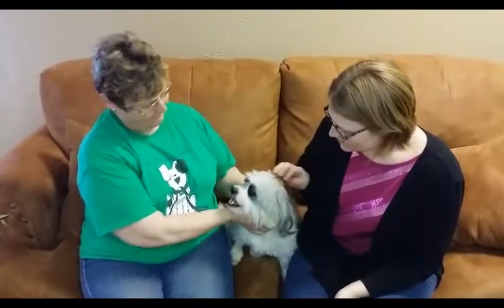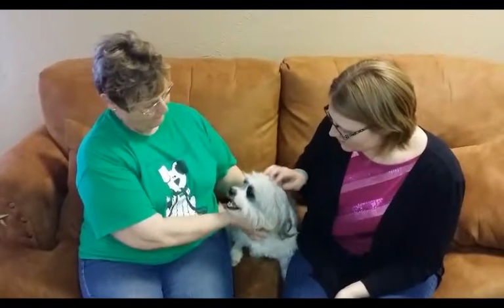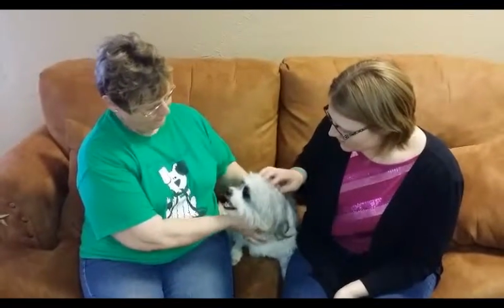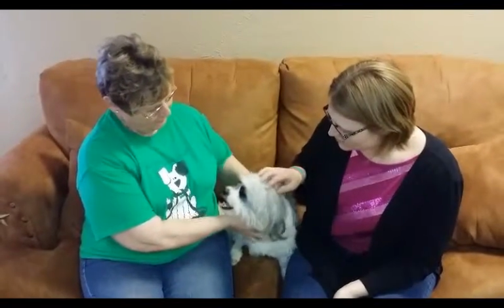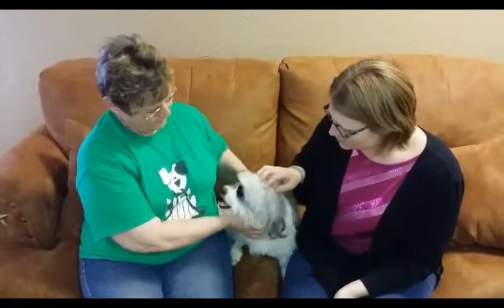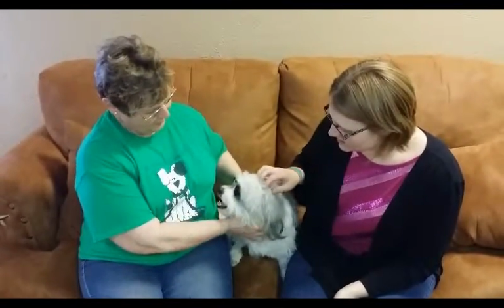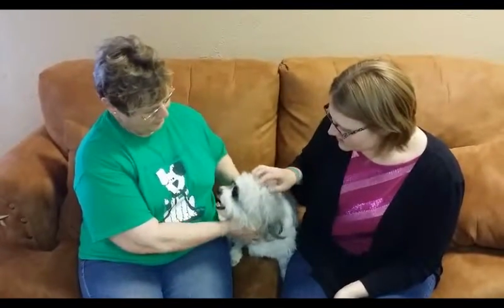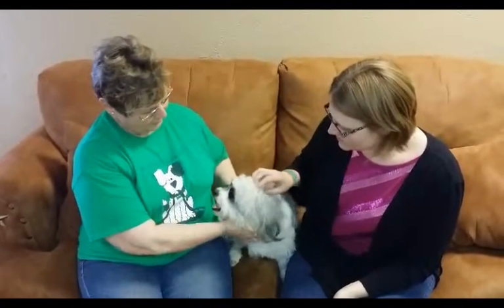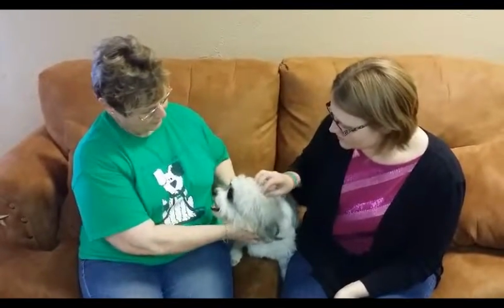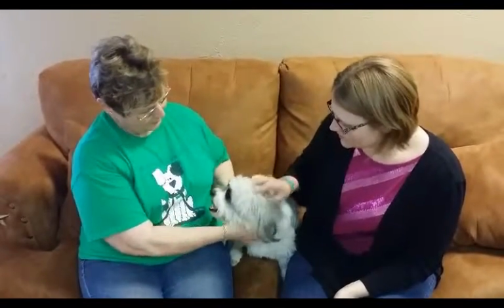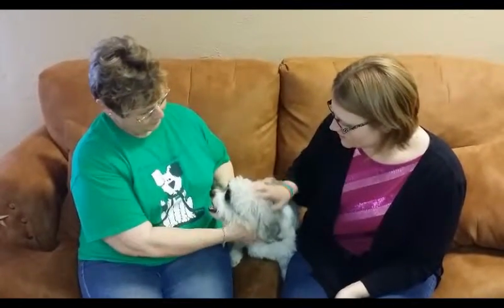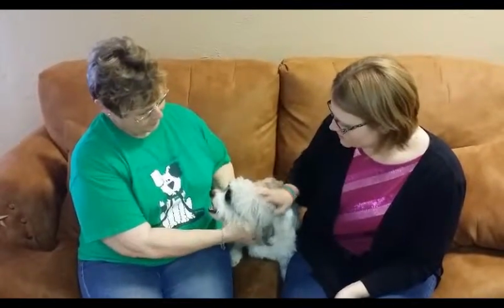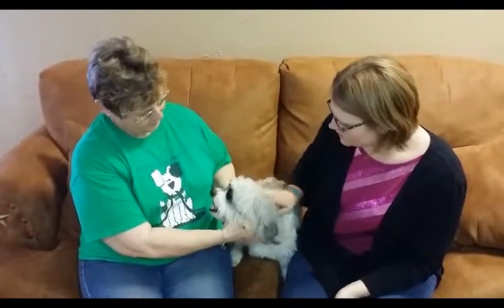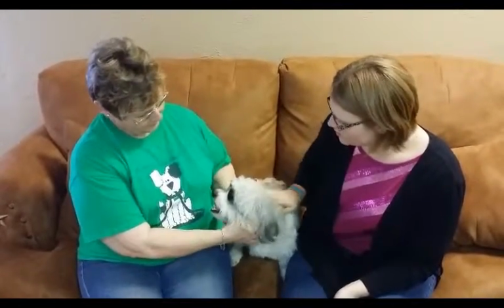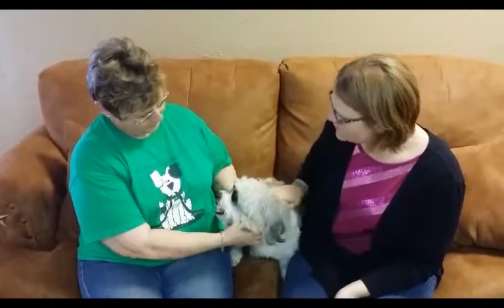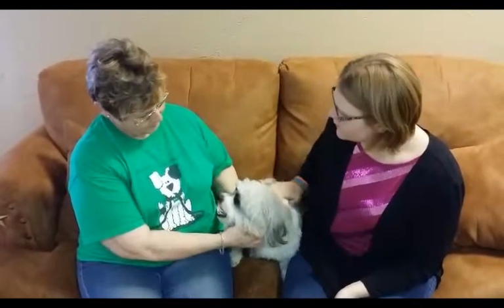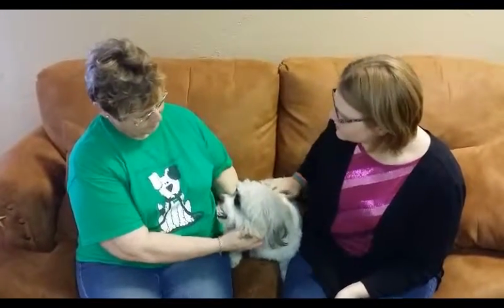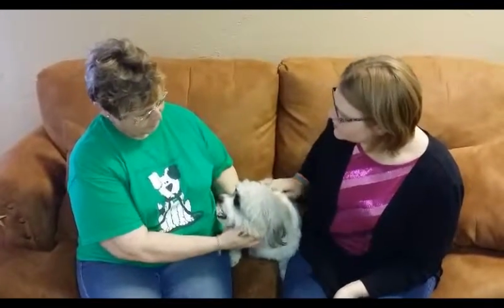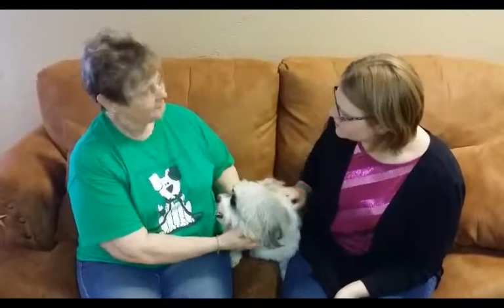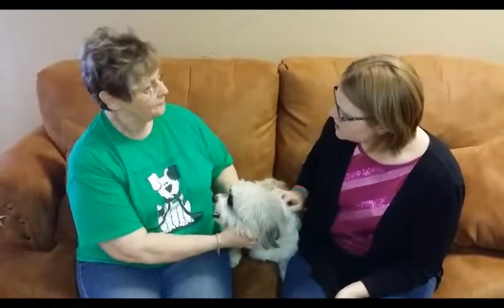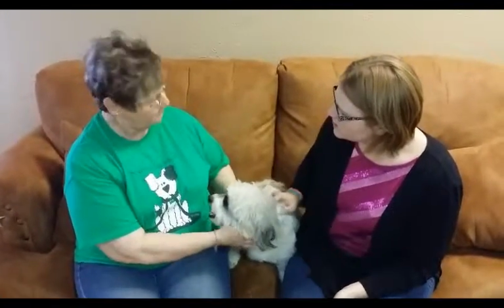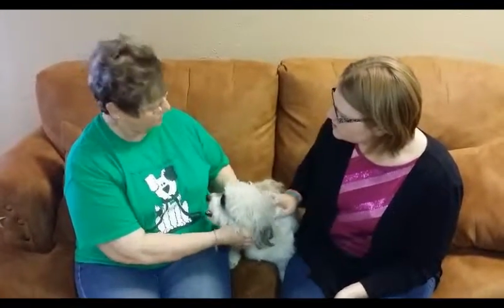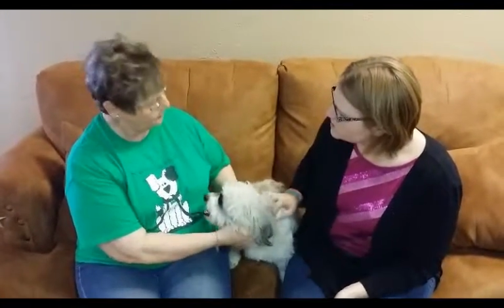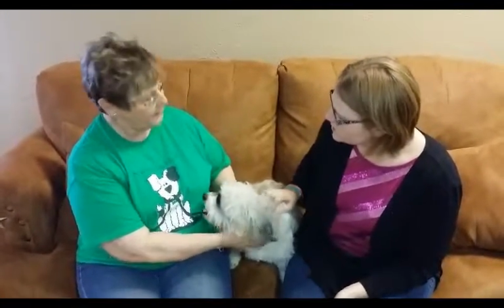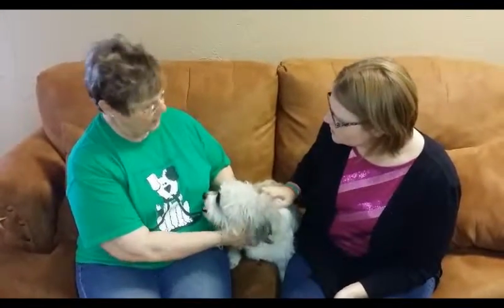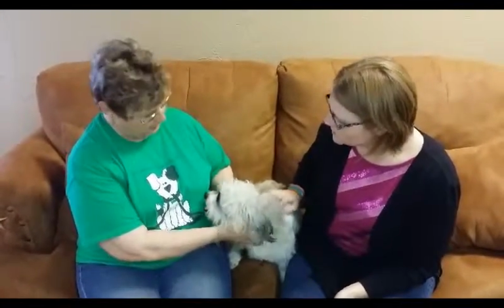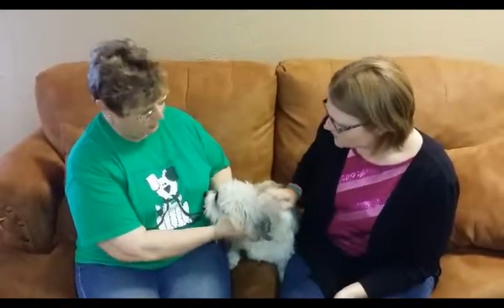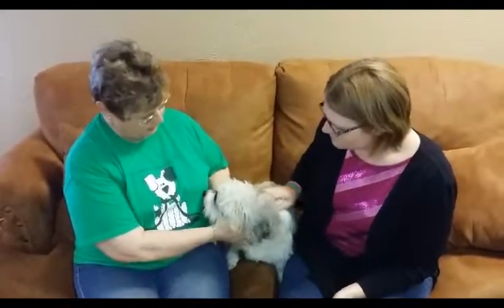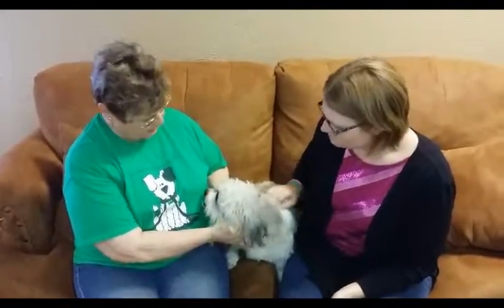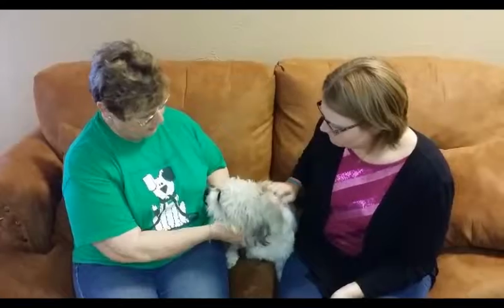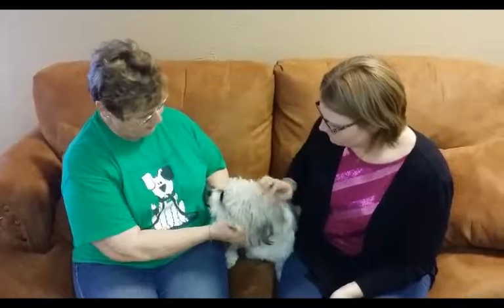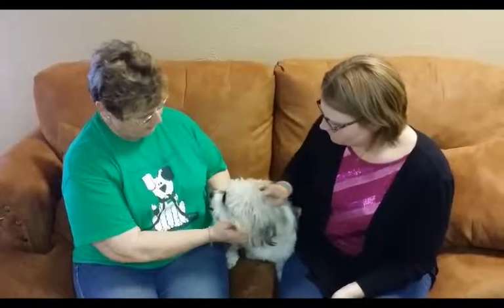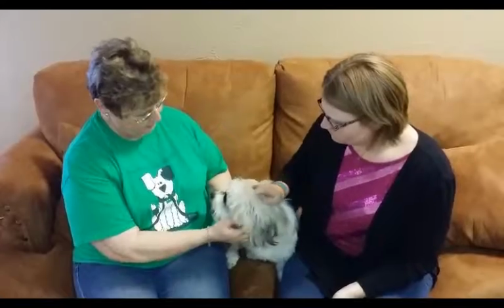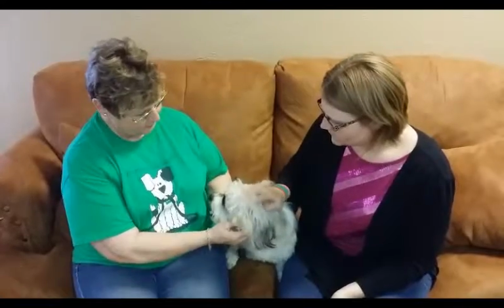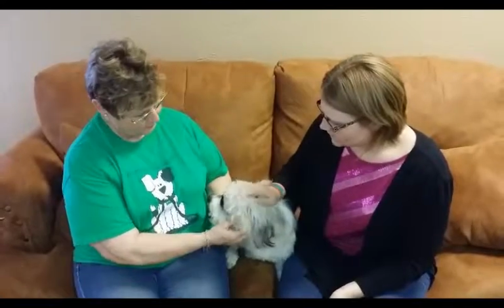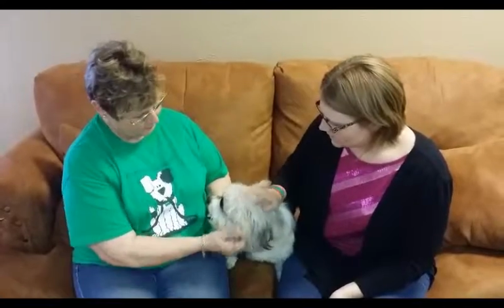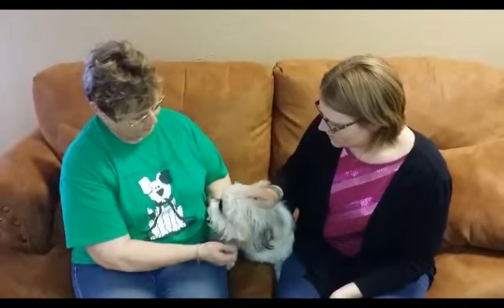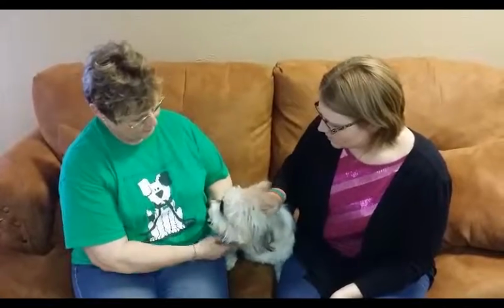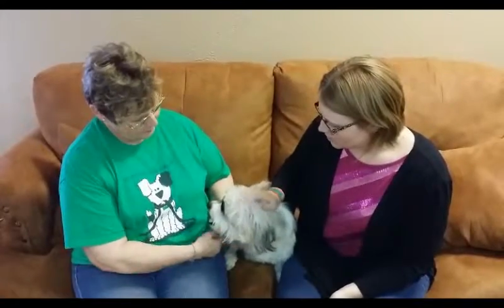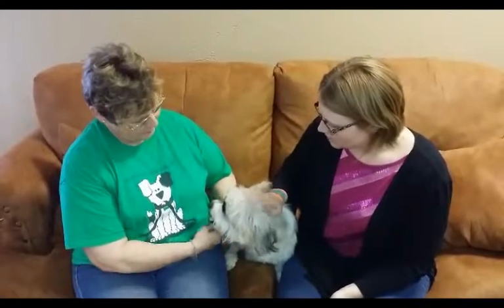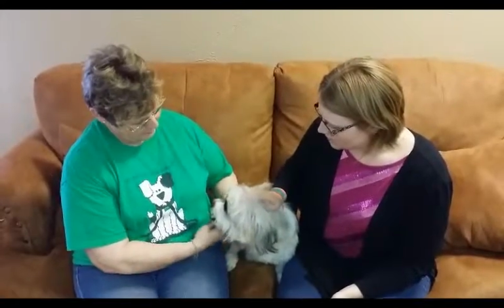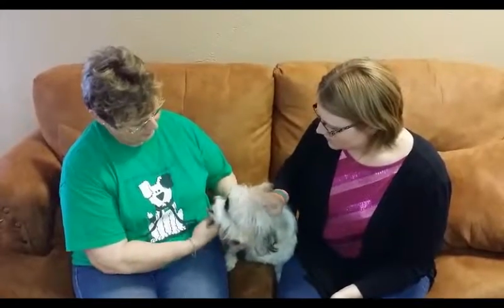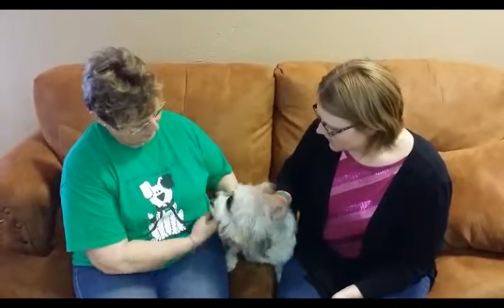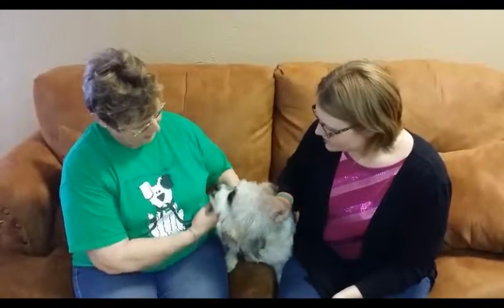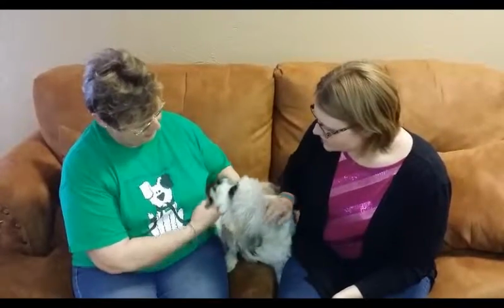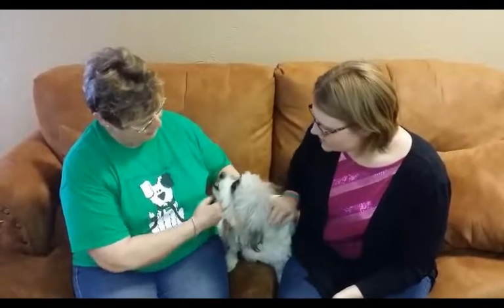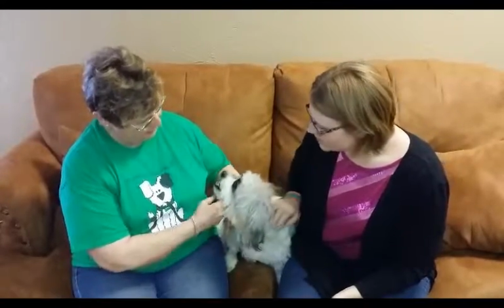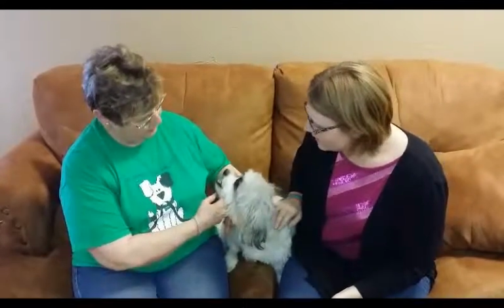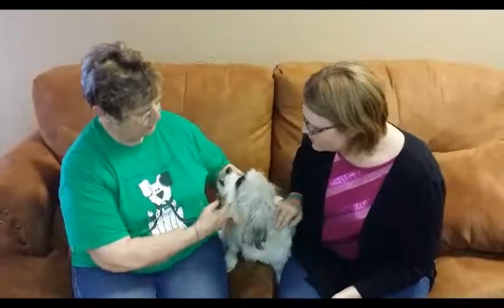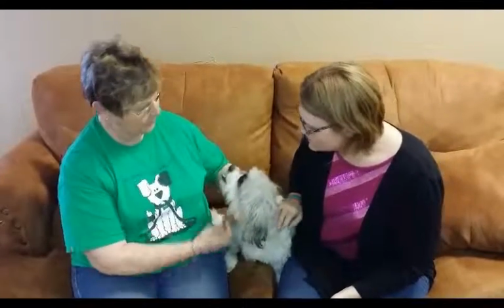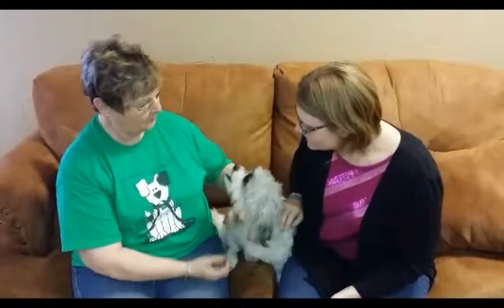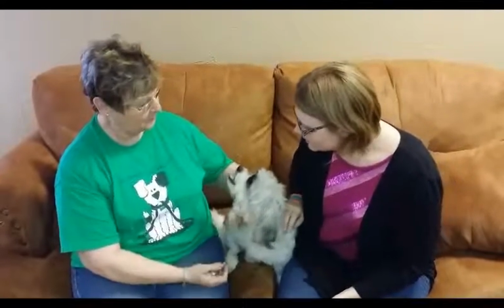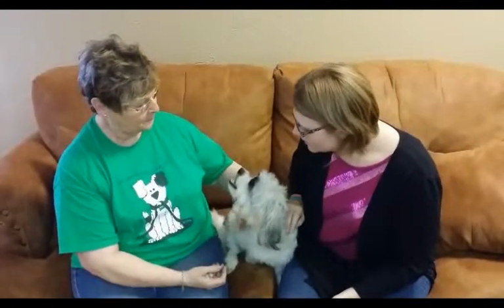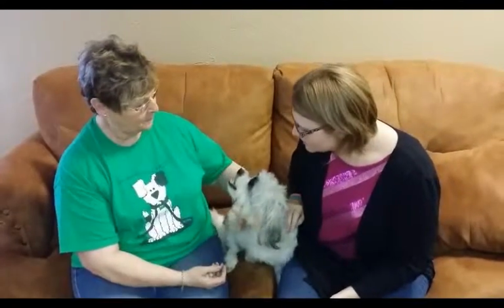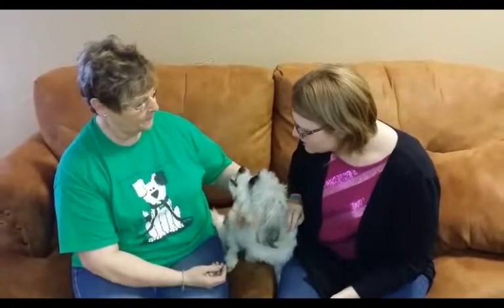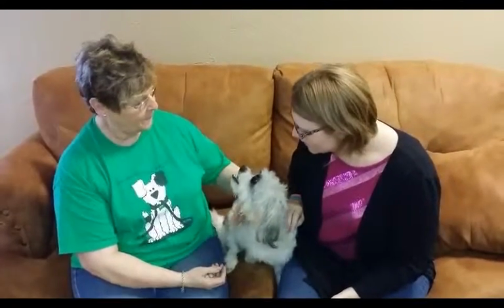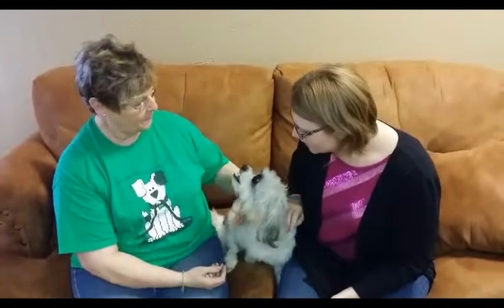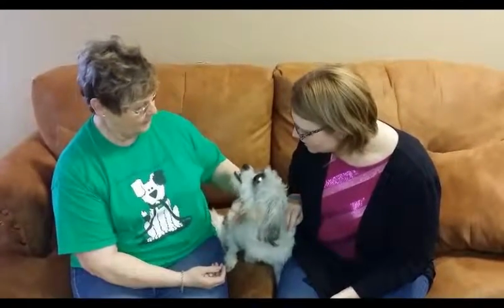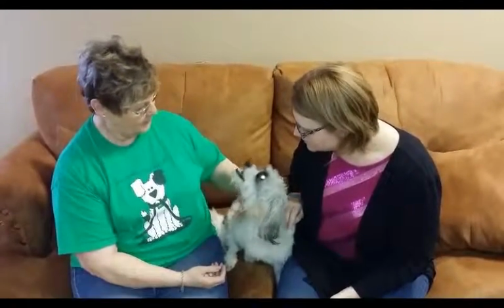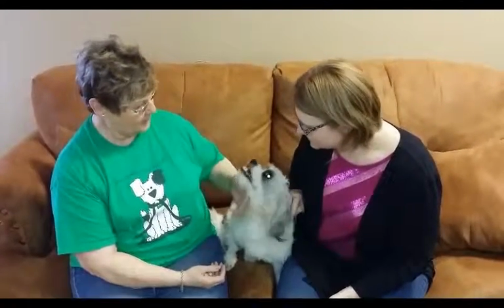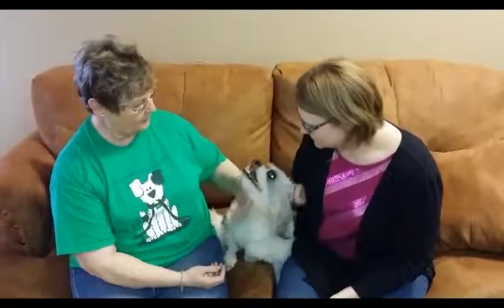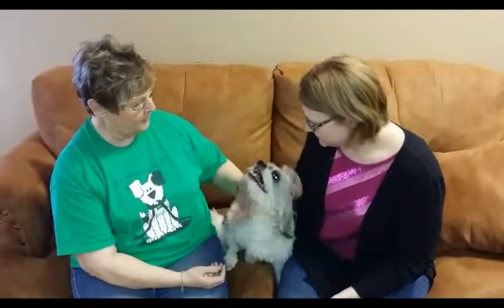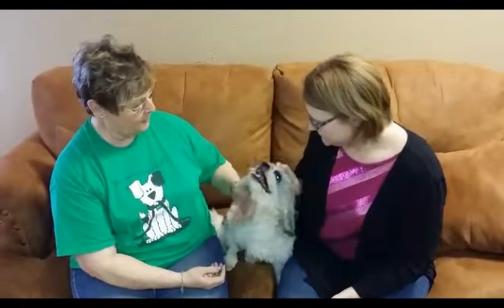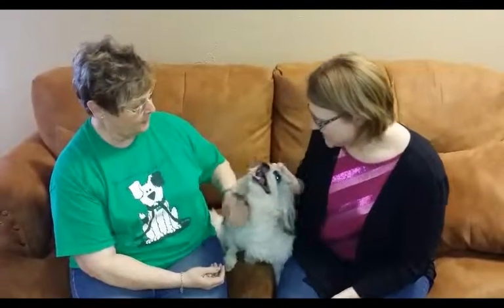He's beautiful. And Shih Tzus, they're pretty popular dogs too. They are. Just a puppy still, just a puppy.